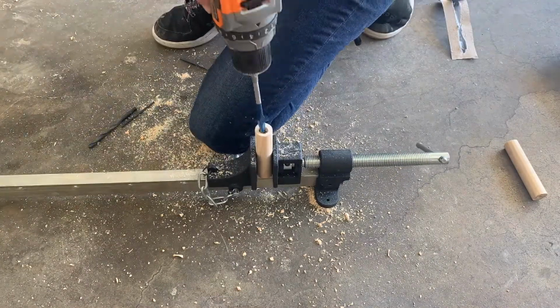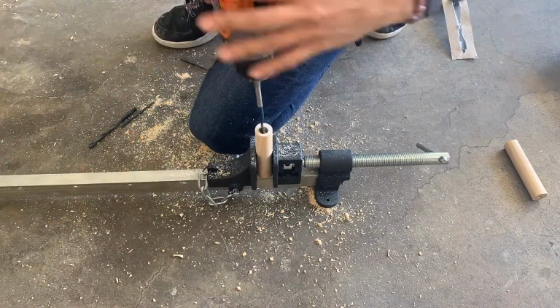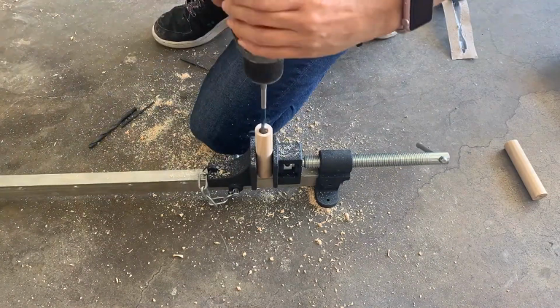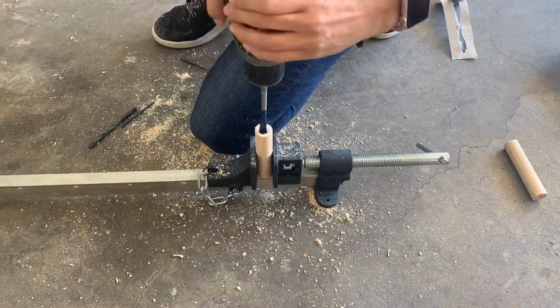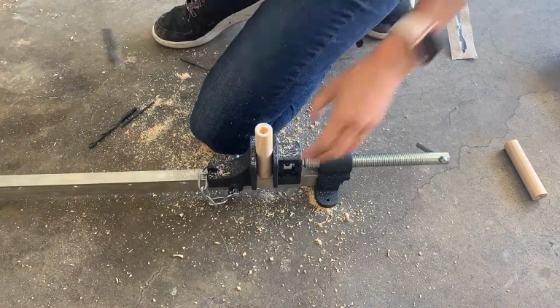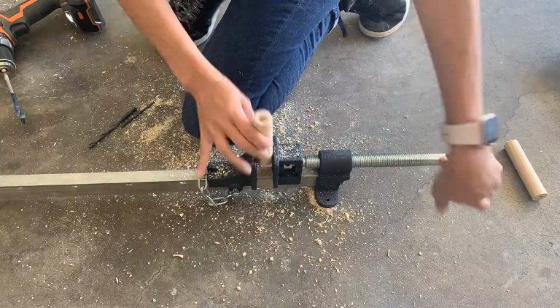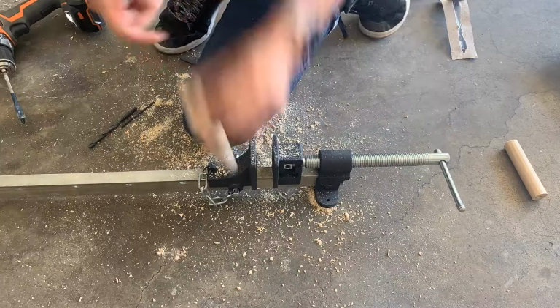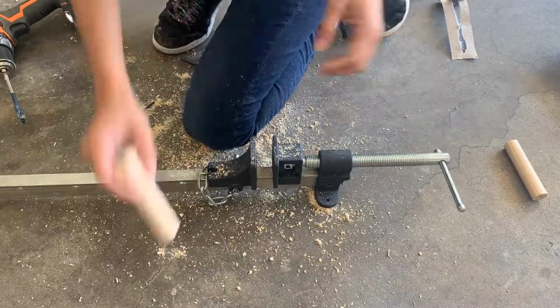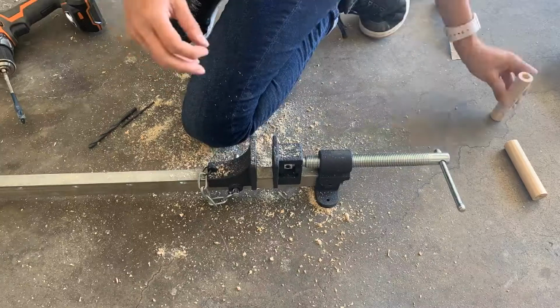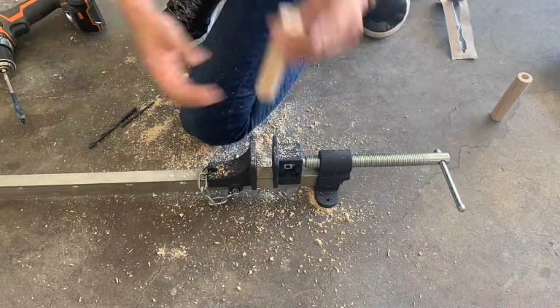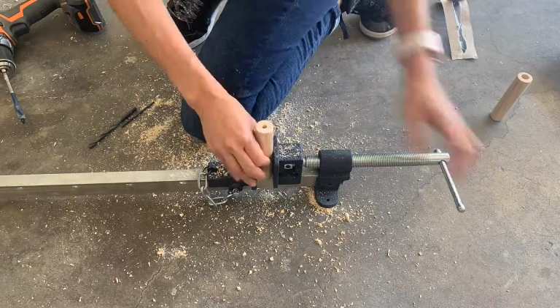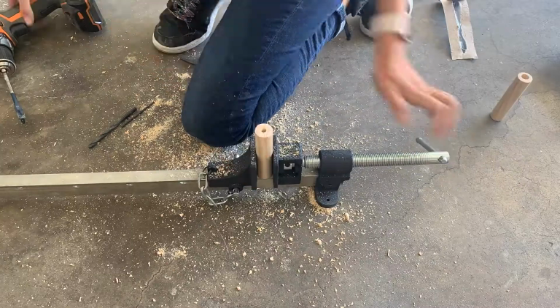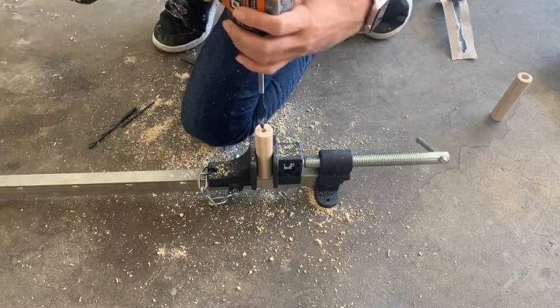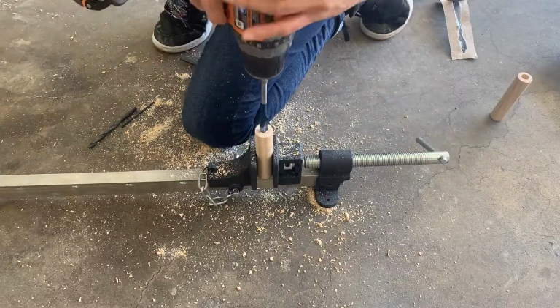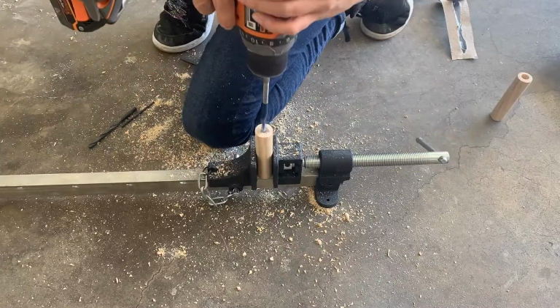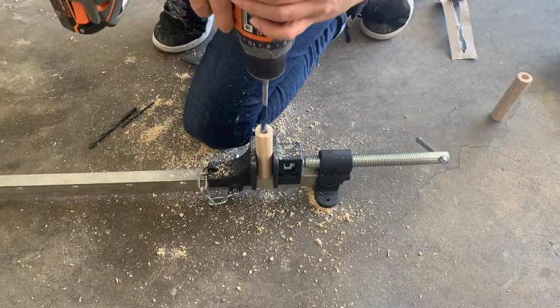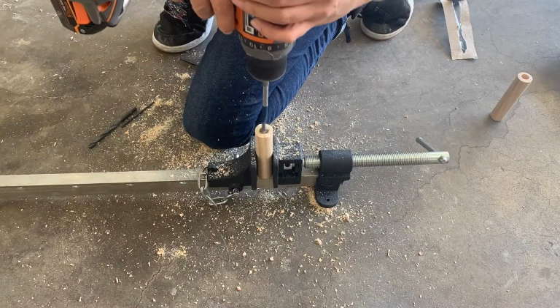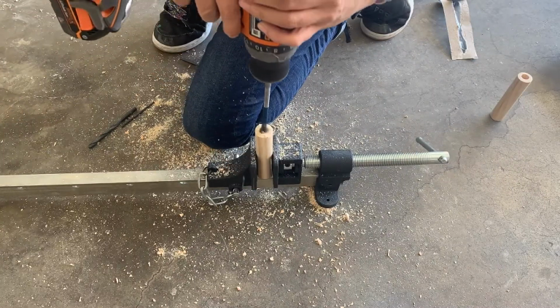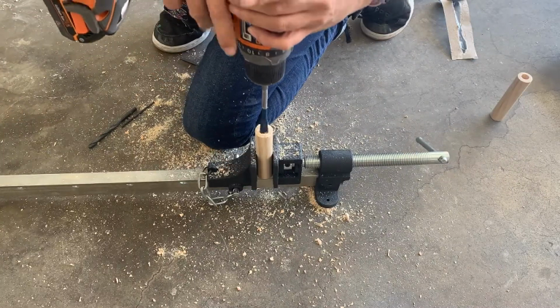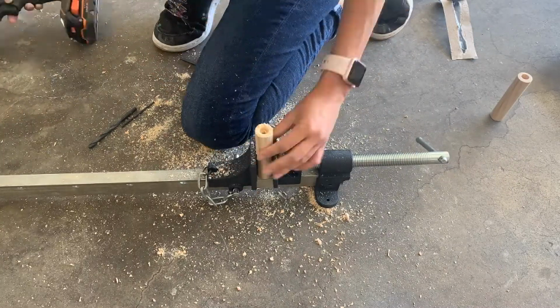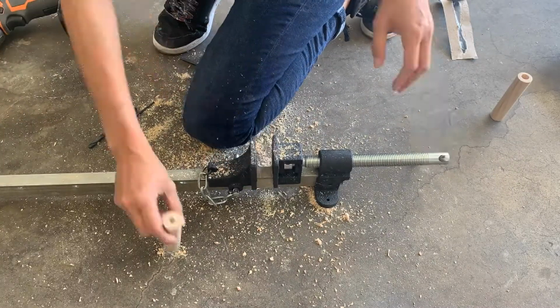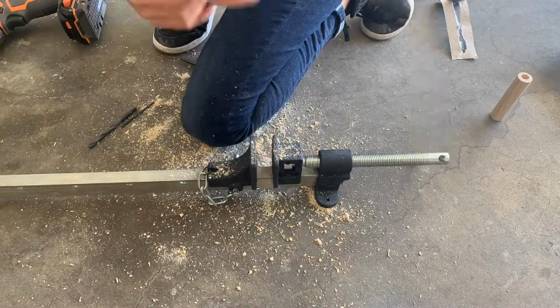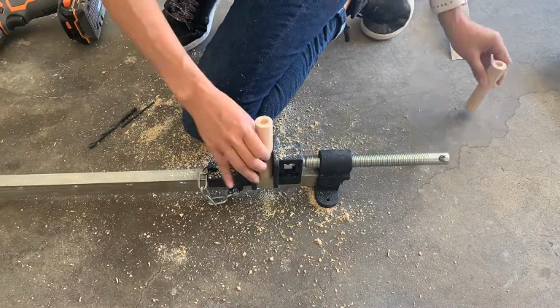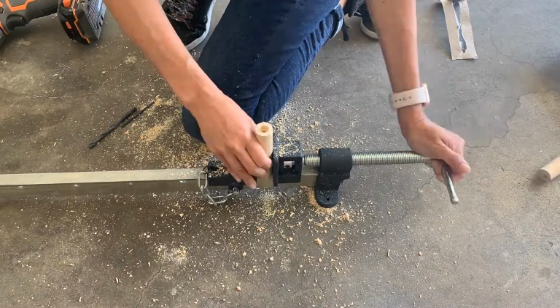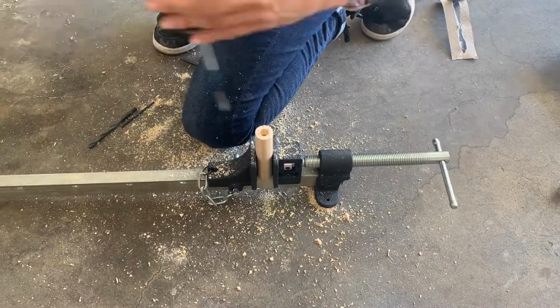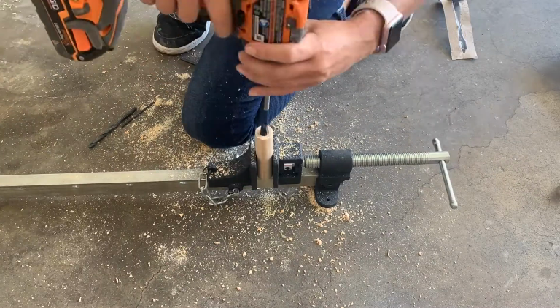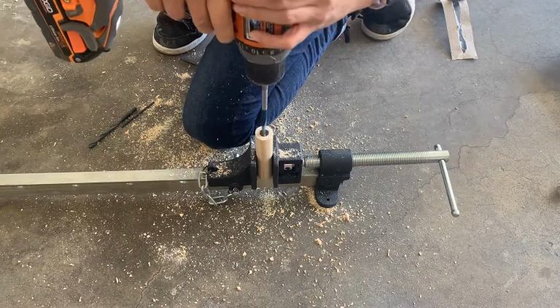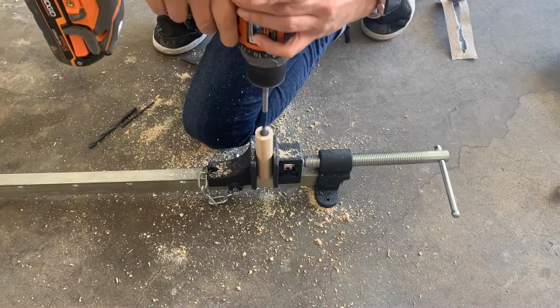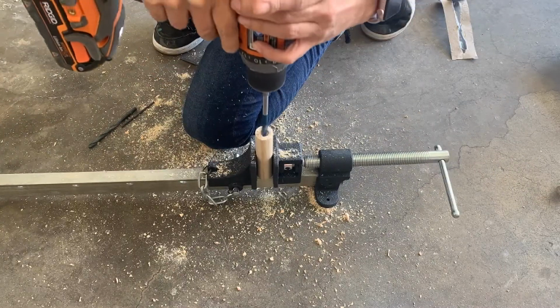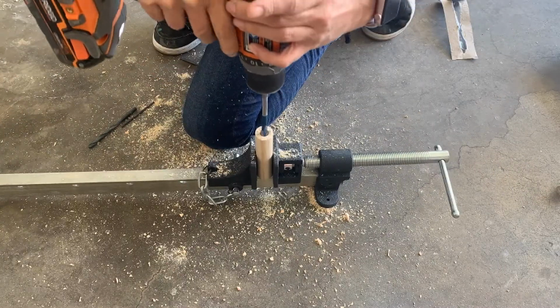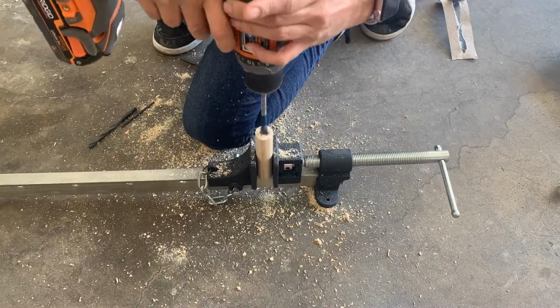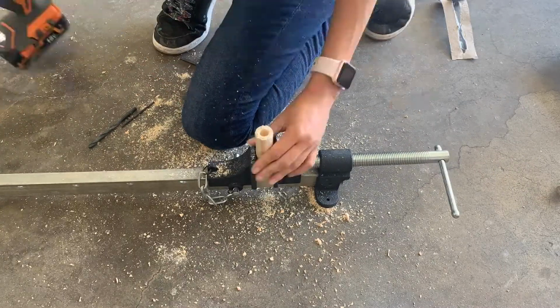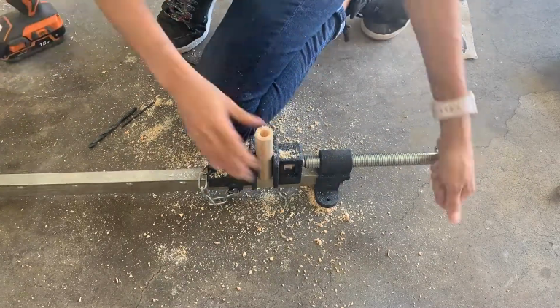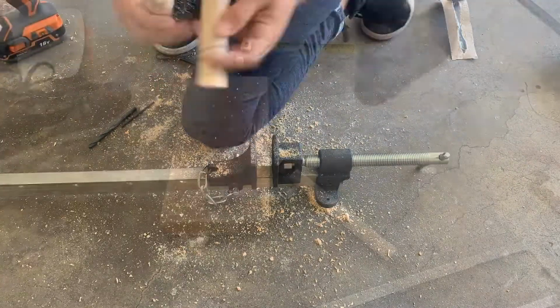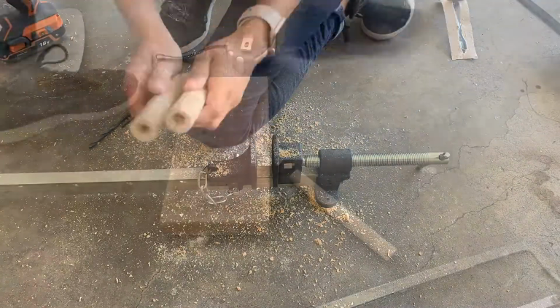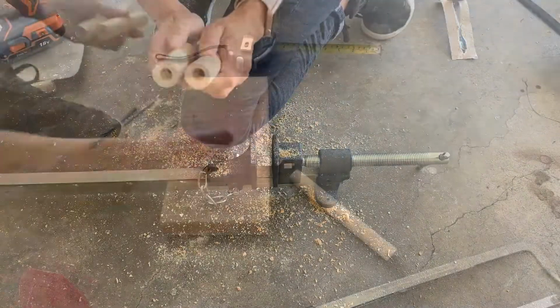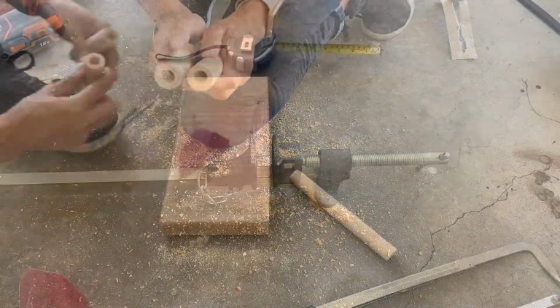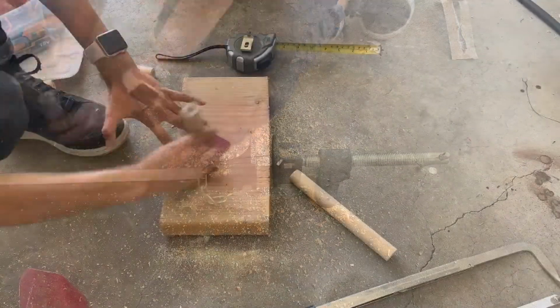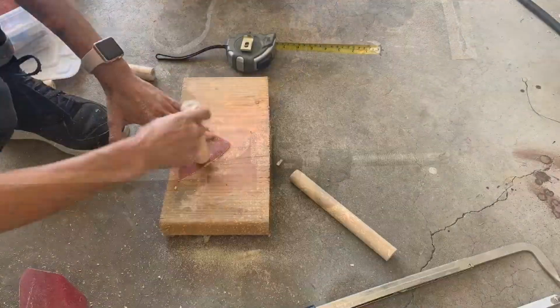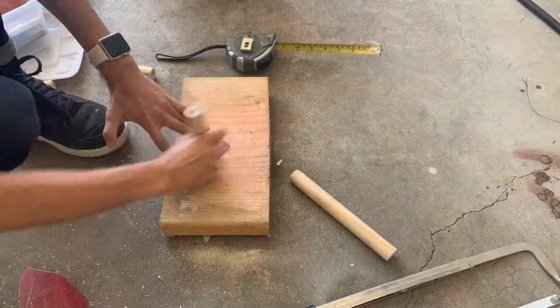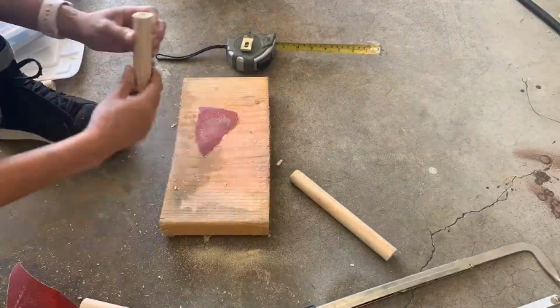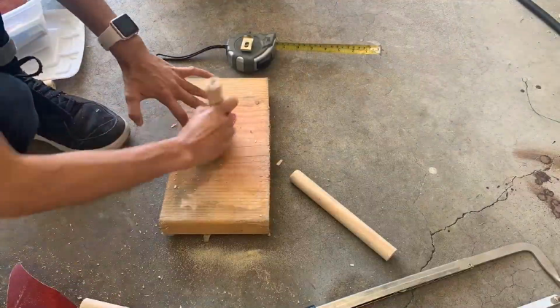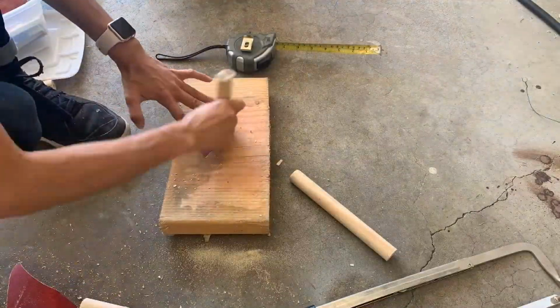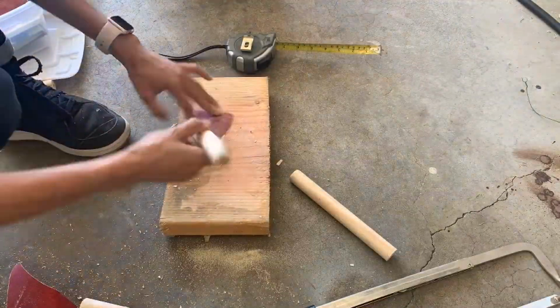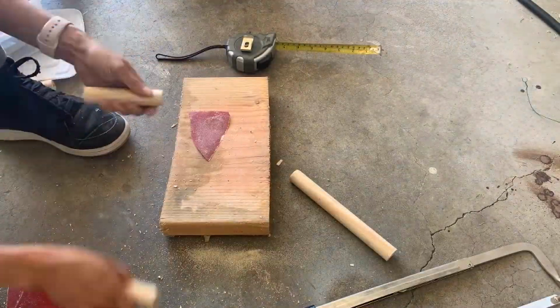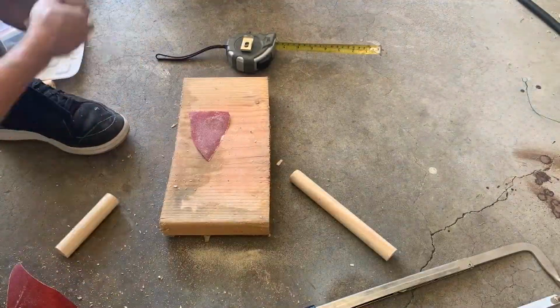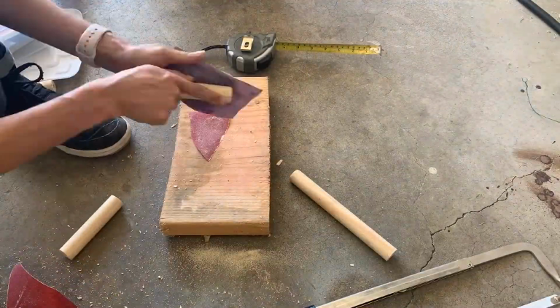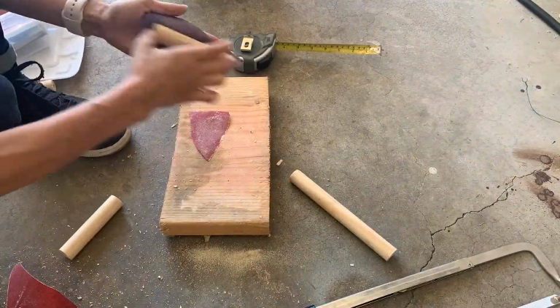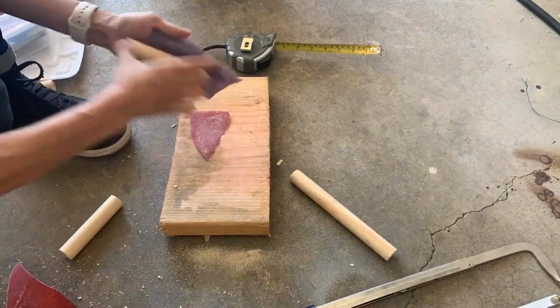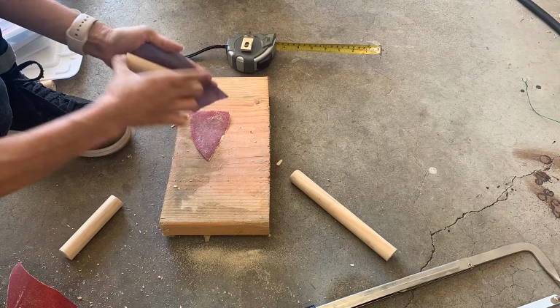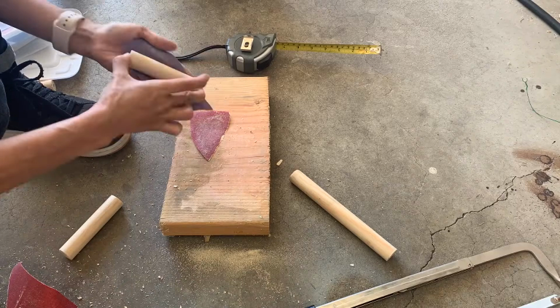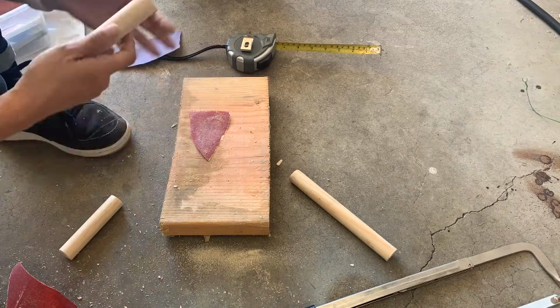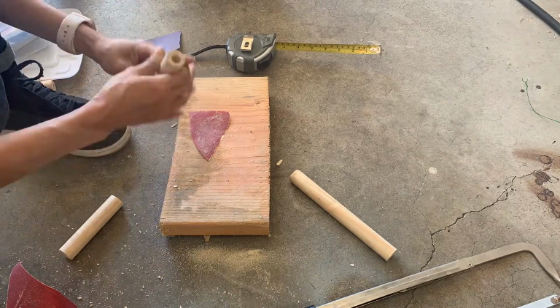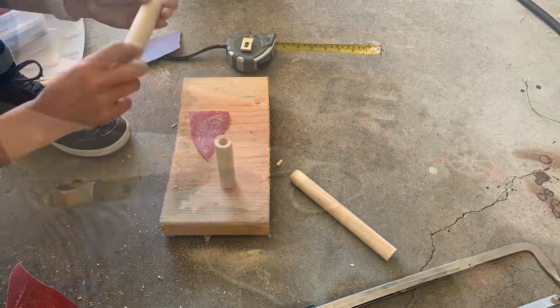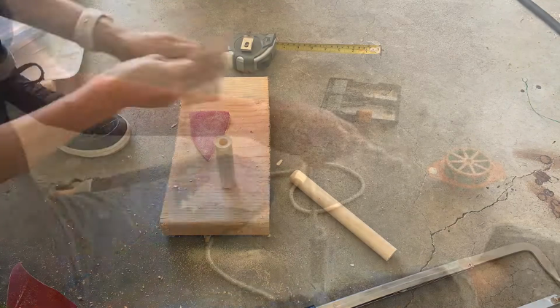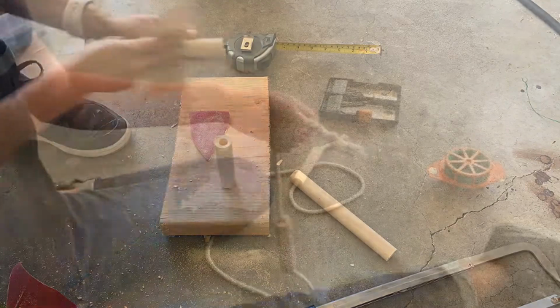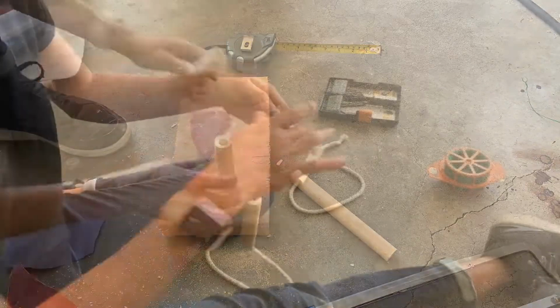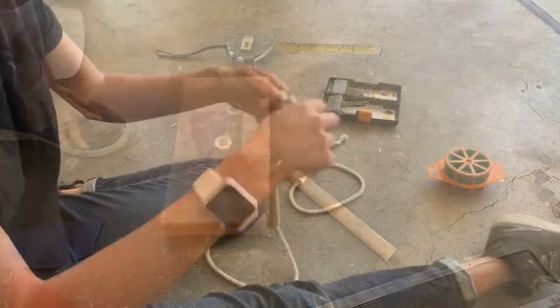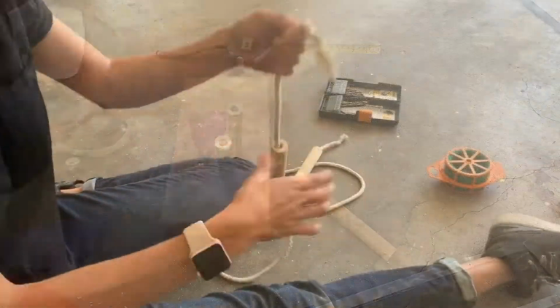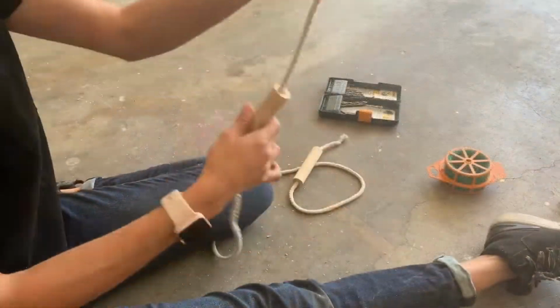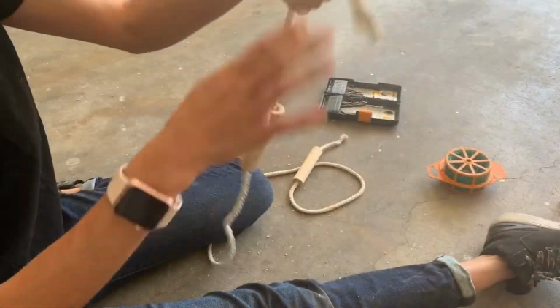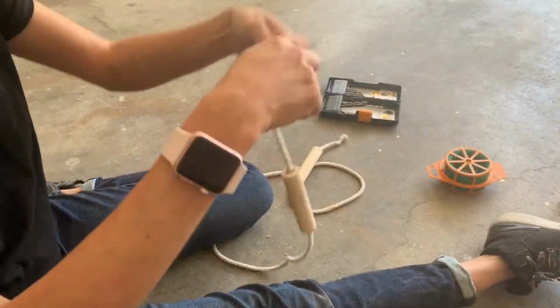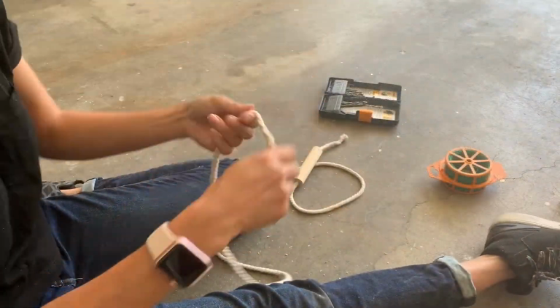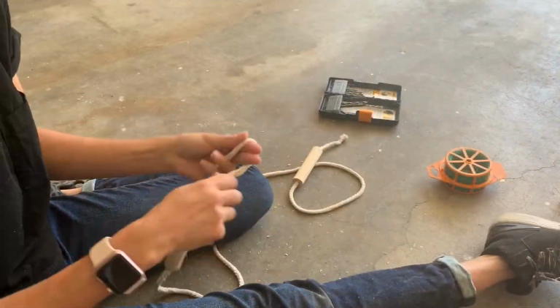Then I attached a spade bit to my drill and drilled in one inch down. This is for the knot that you're gonna make with the rope. Sand everything down.